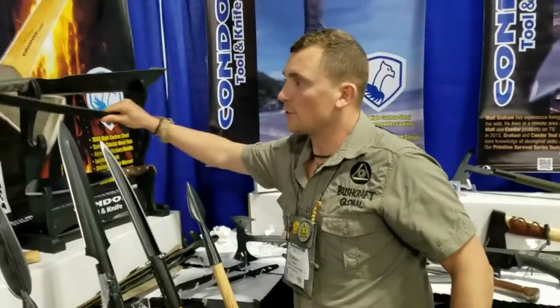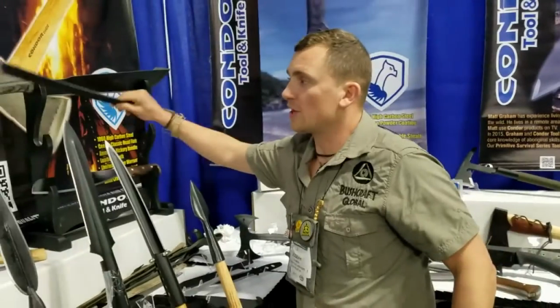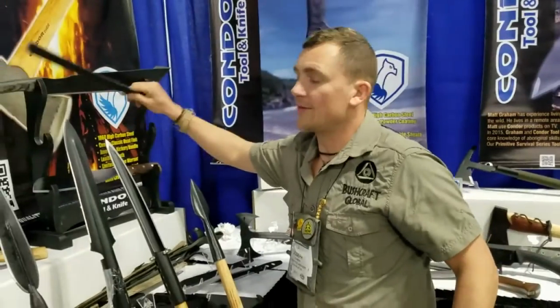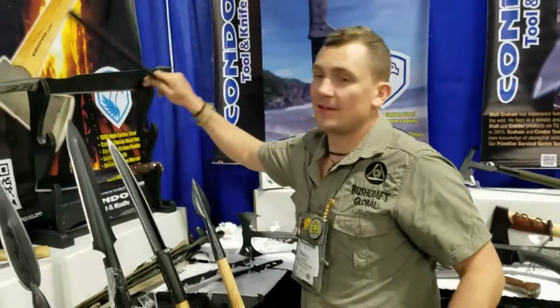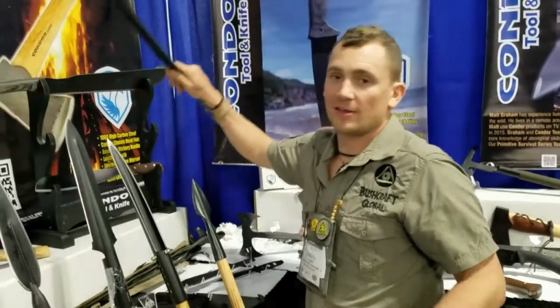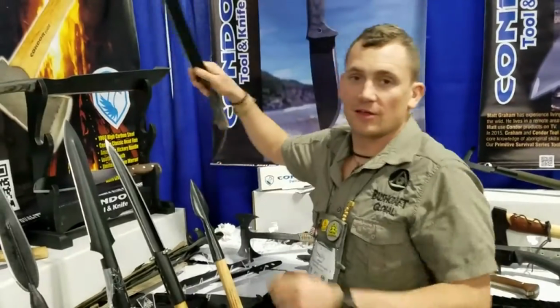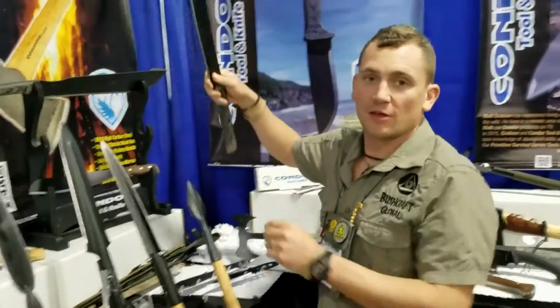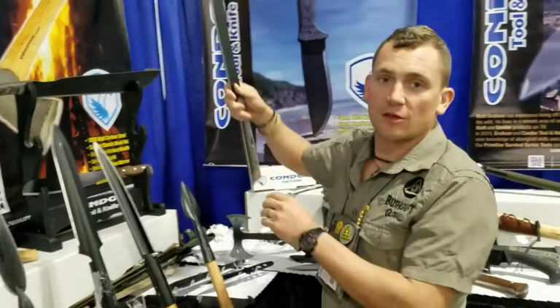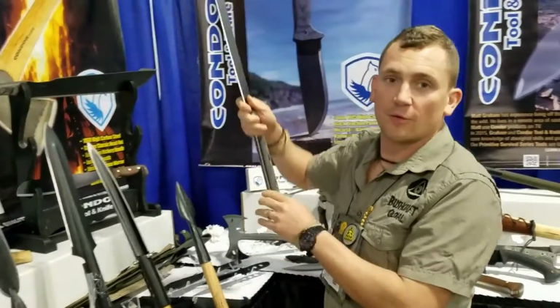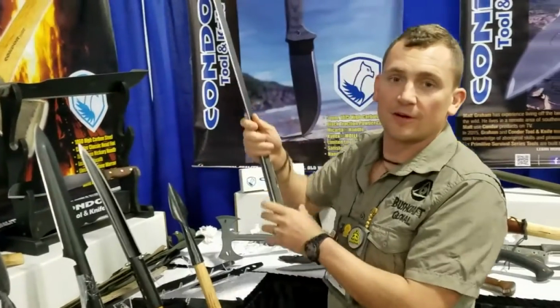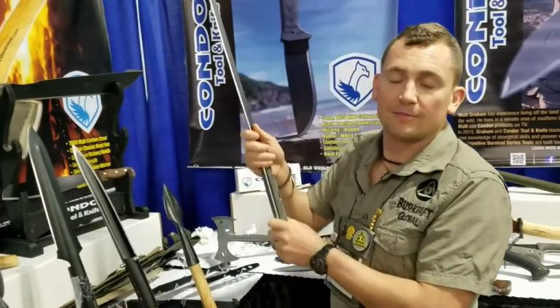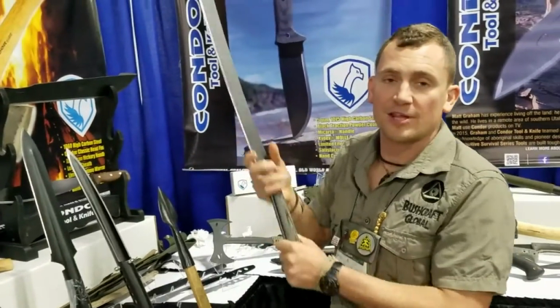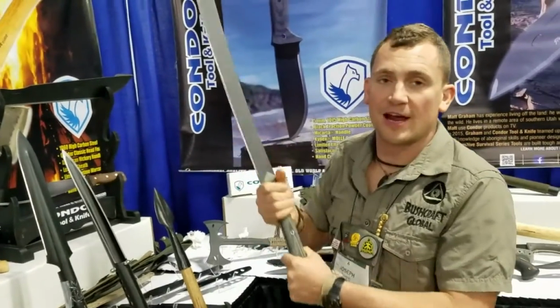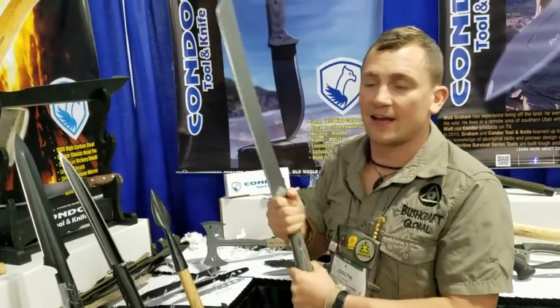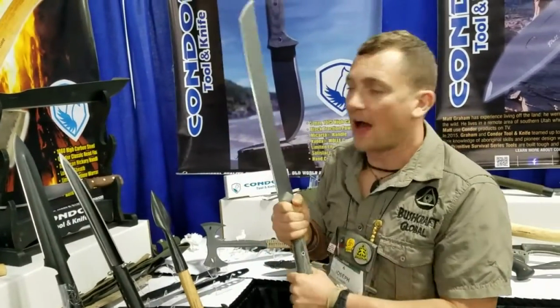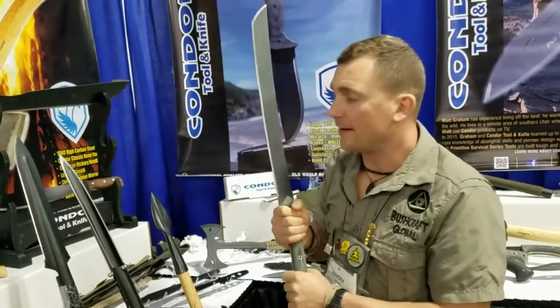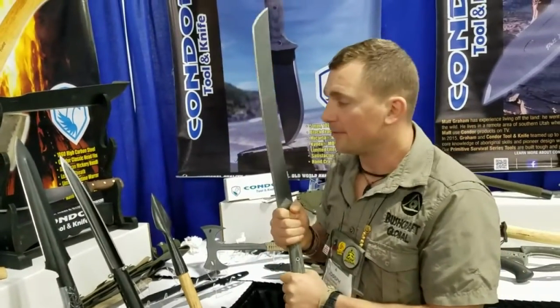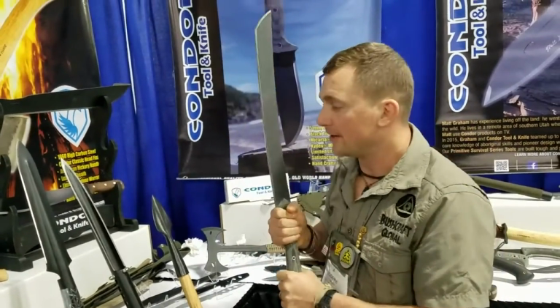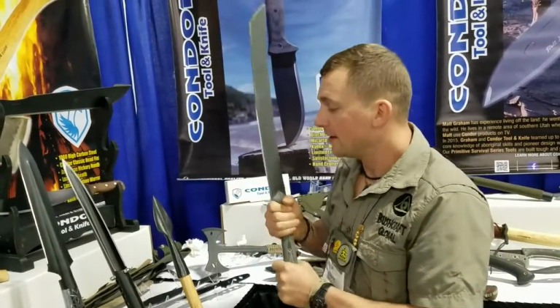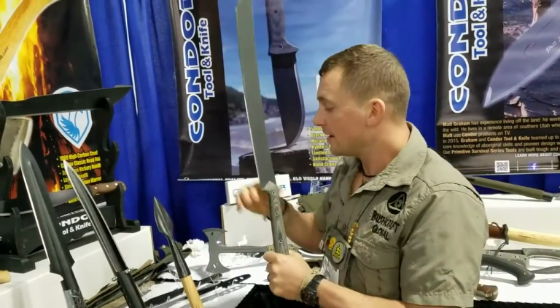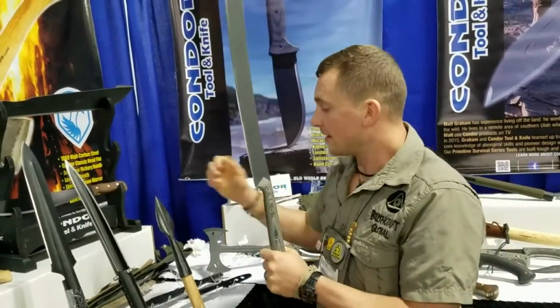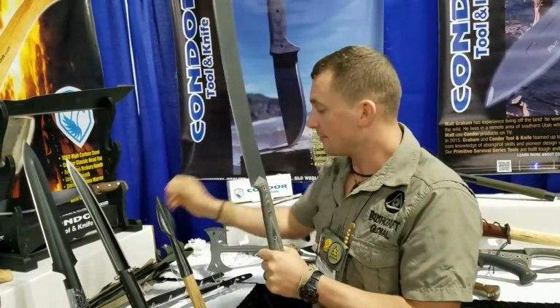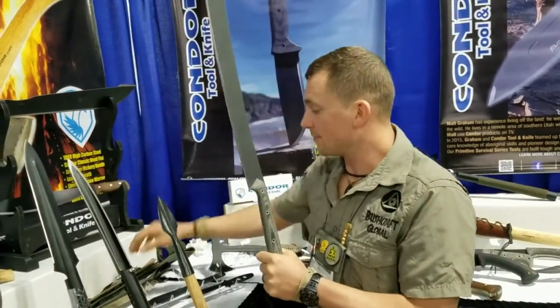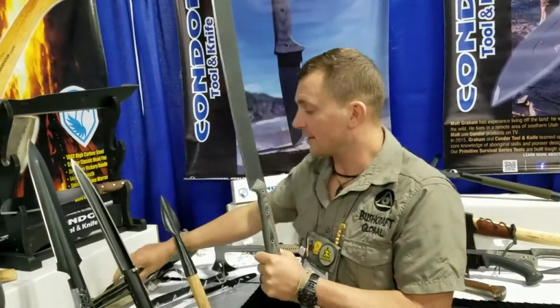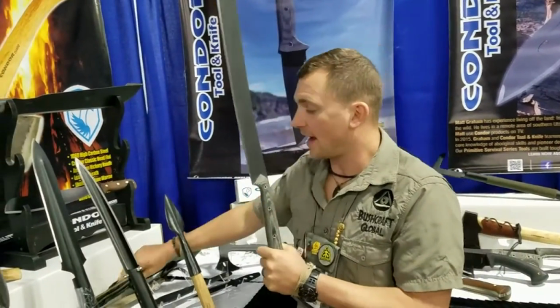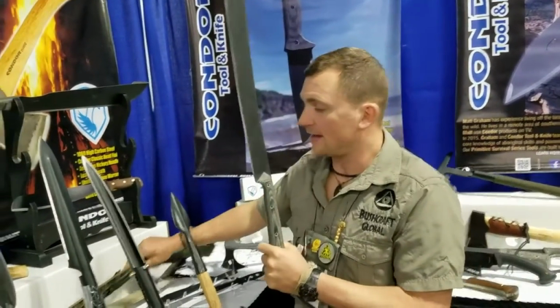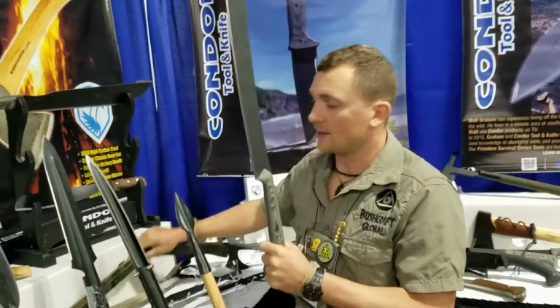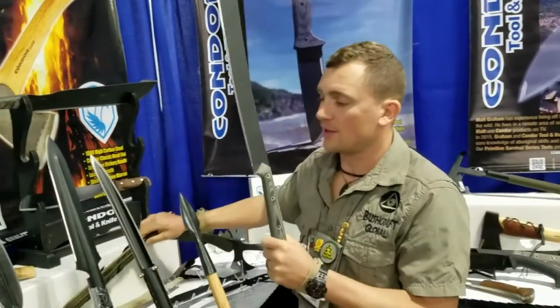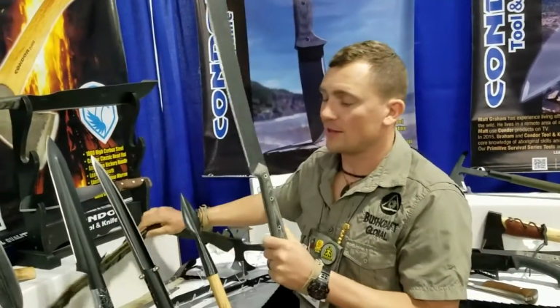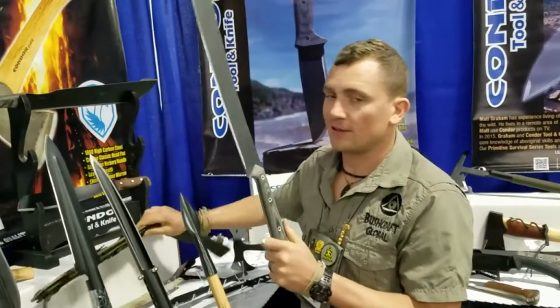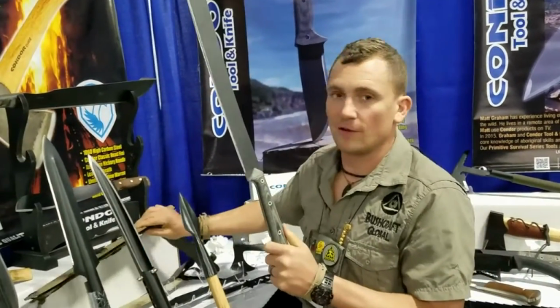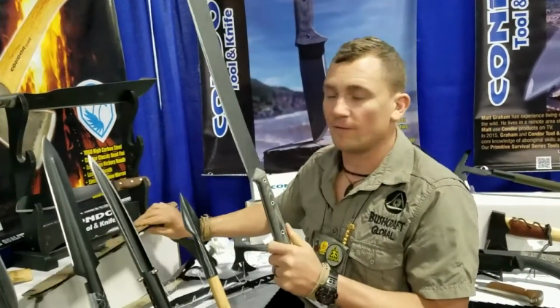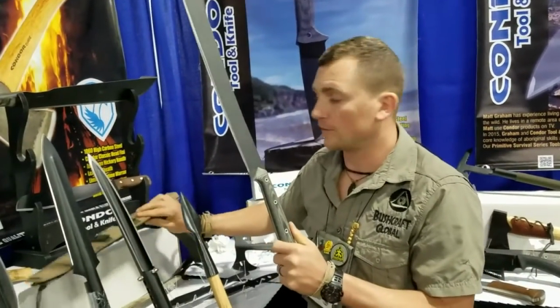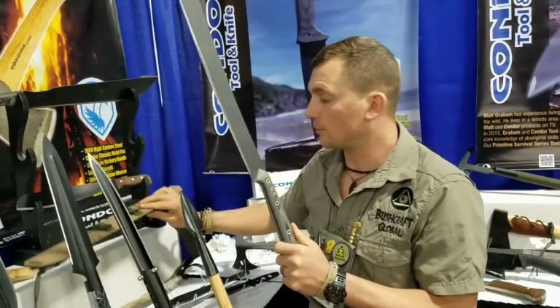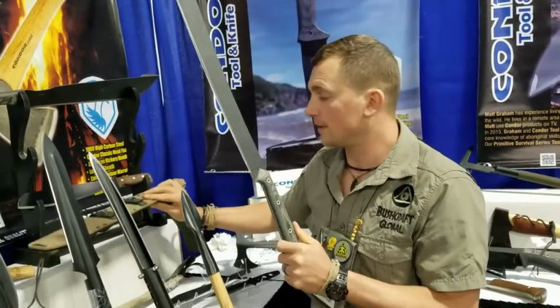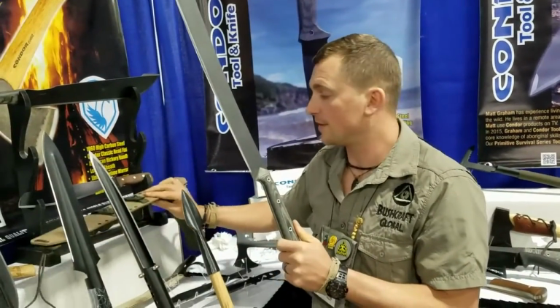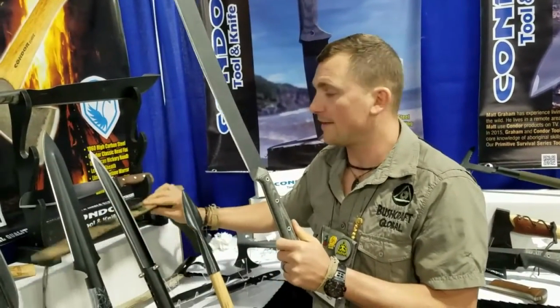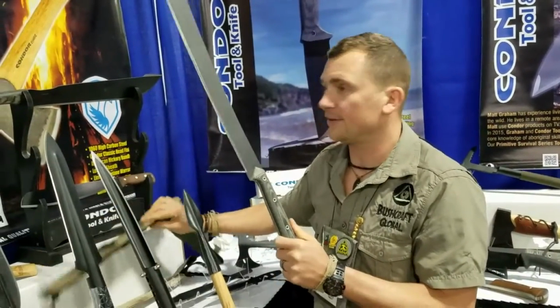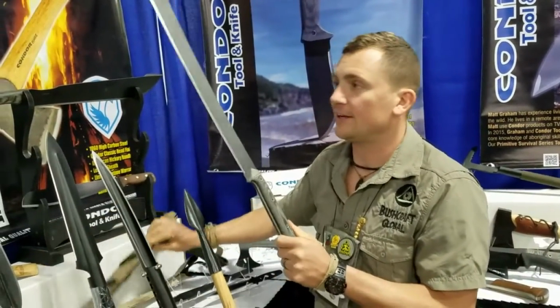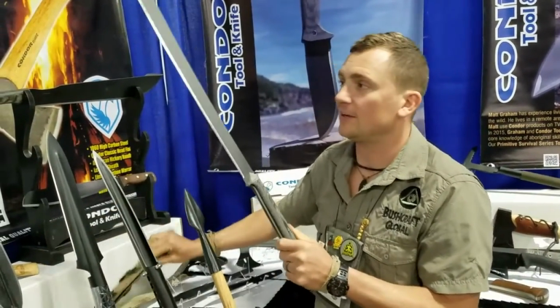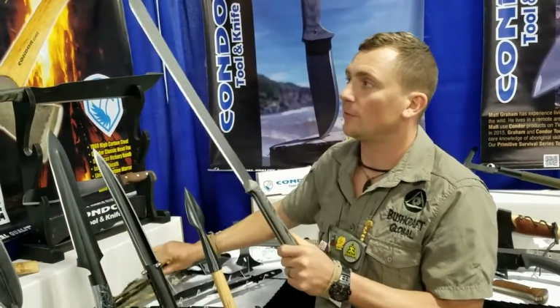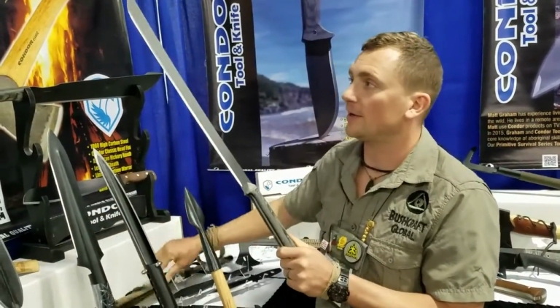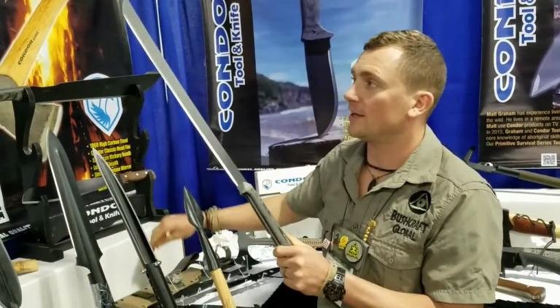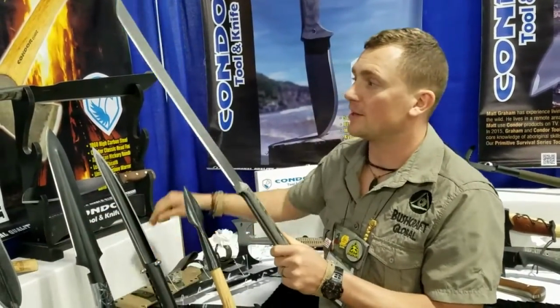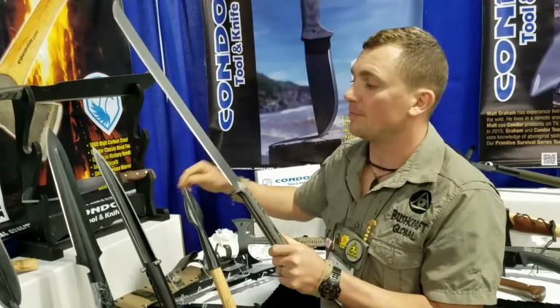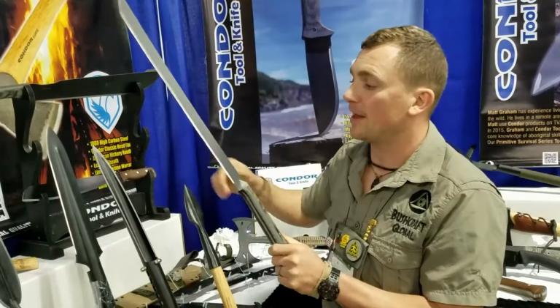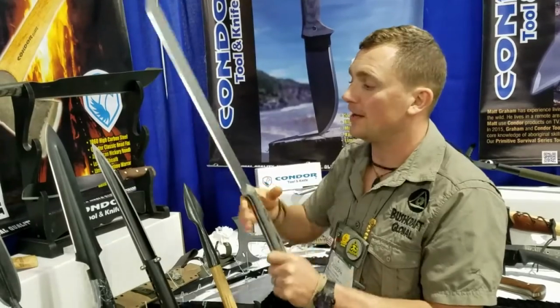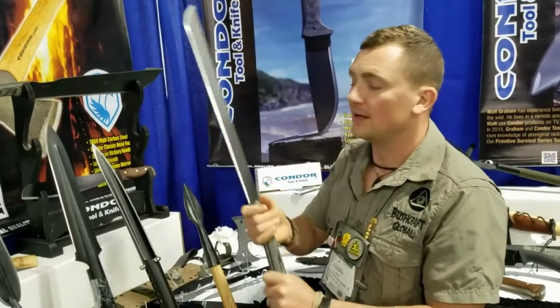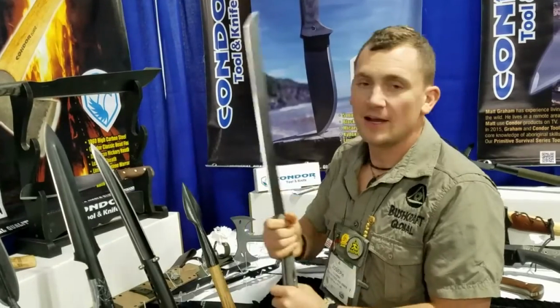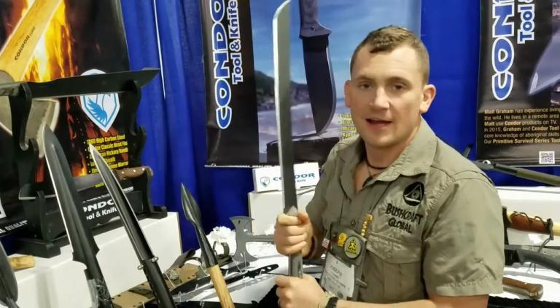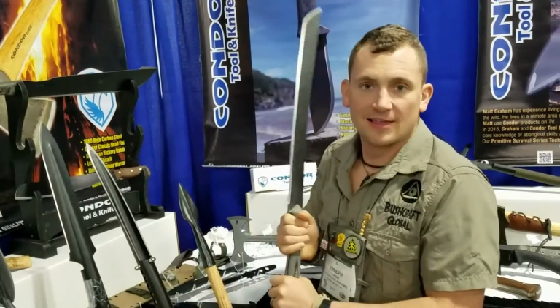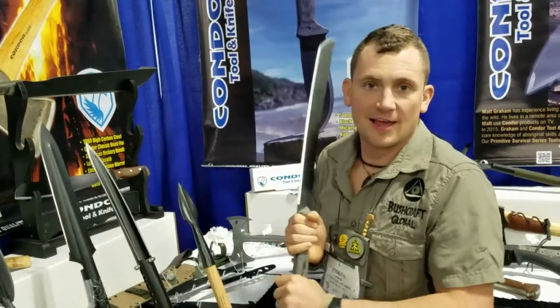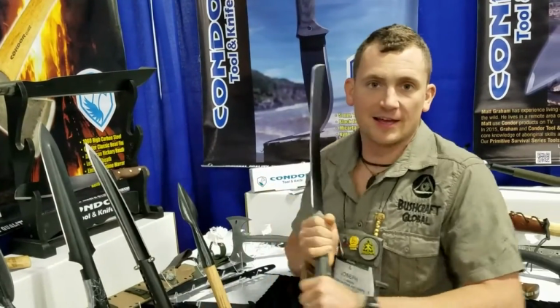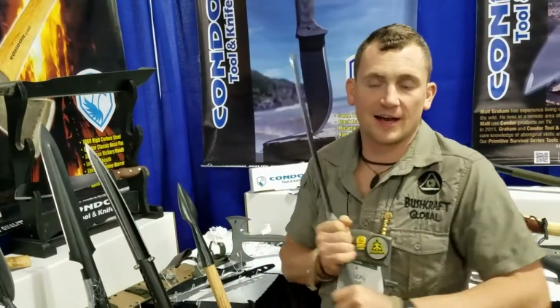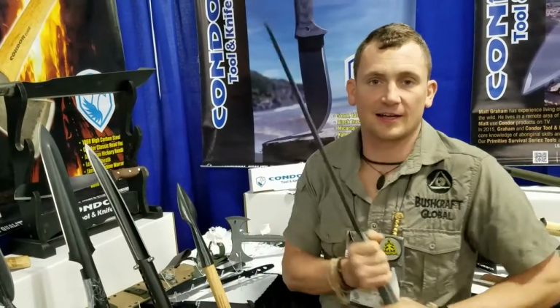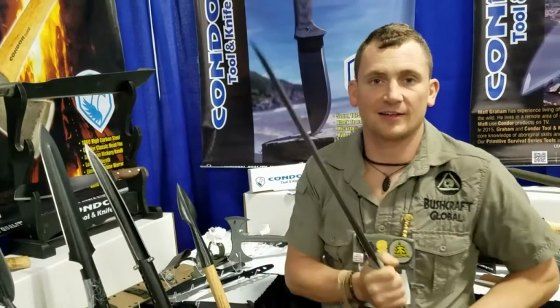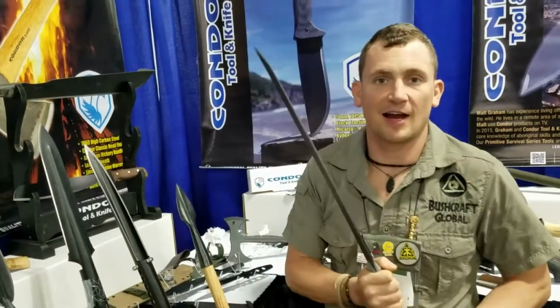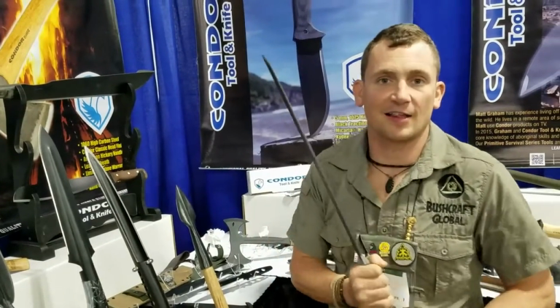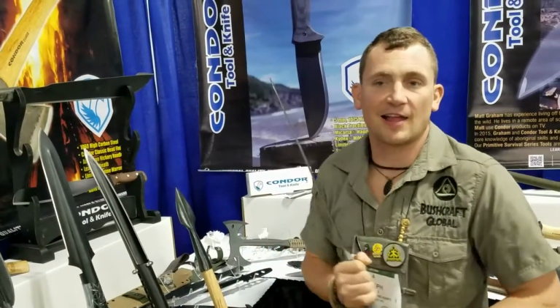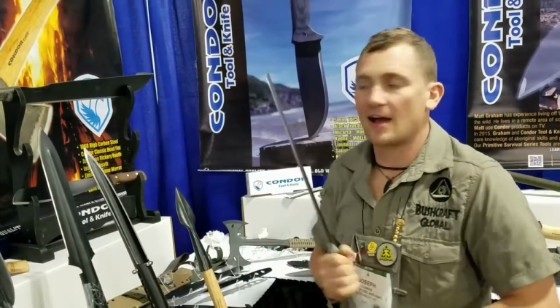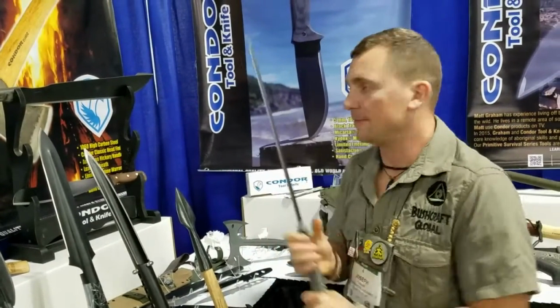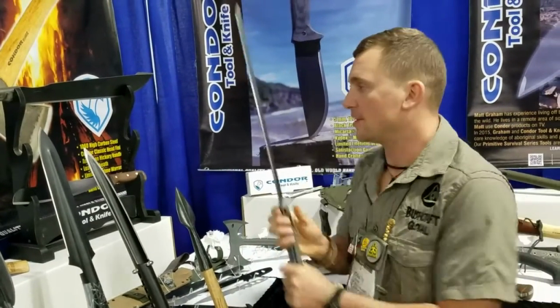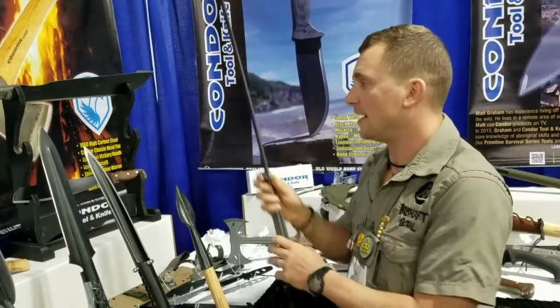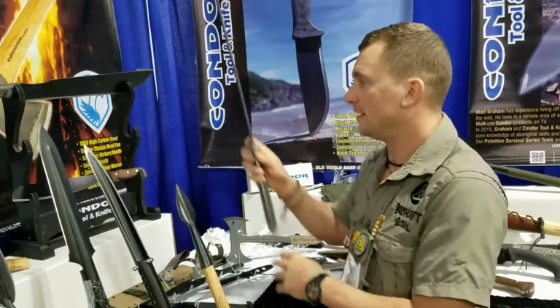The Yoshimi is a sword-machete hybrid. It comes with a Kydex sheath, new for 2017, with a 20-inch blade. It's a katana-style machete.